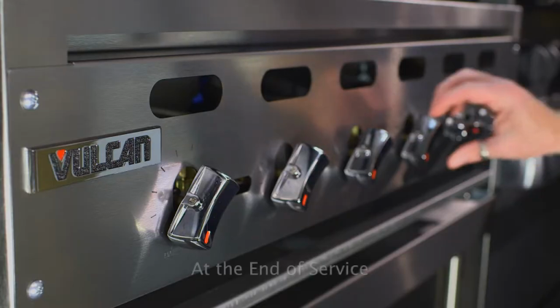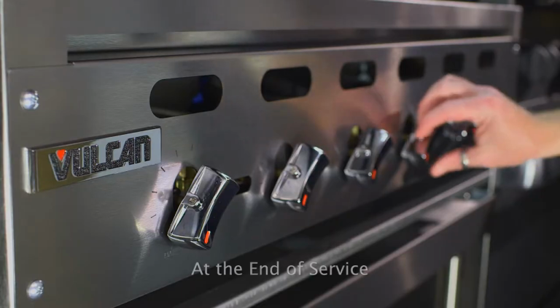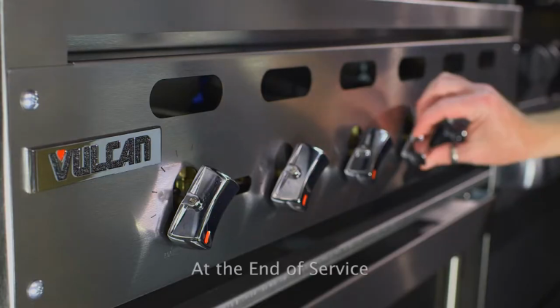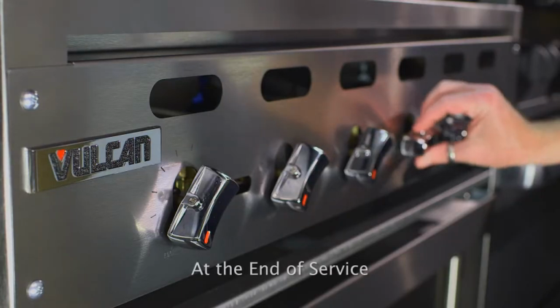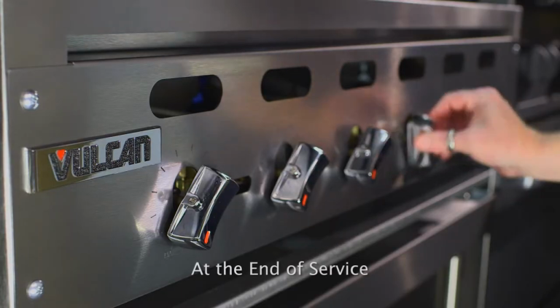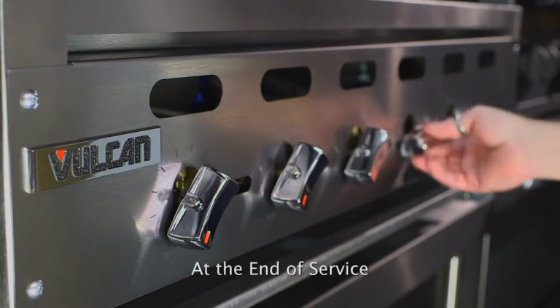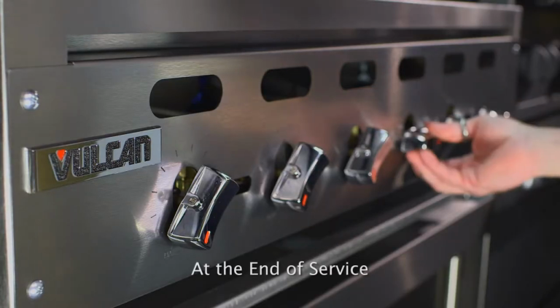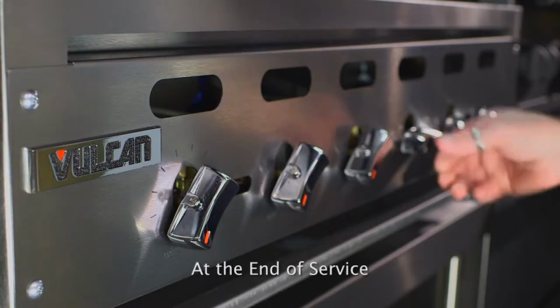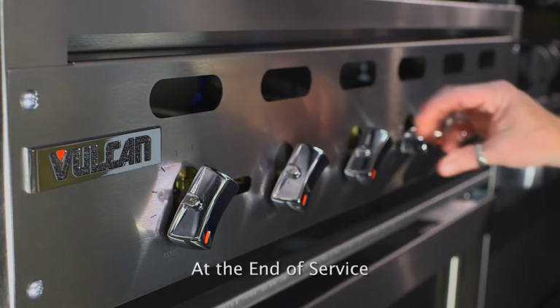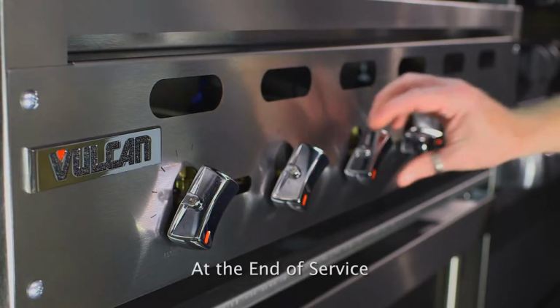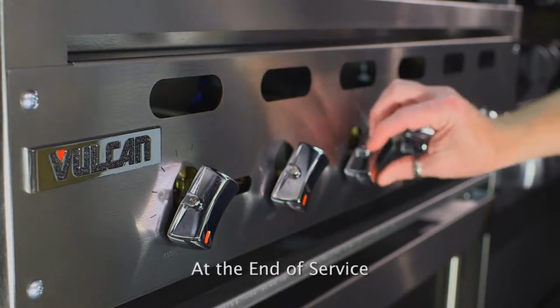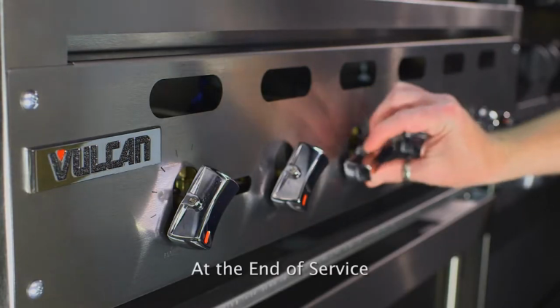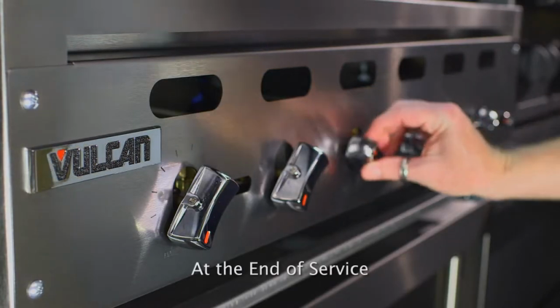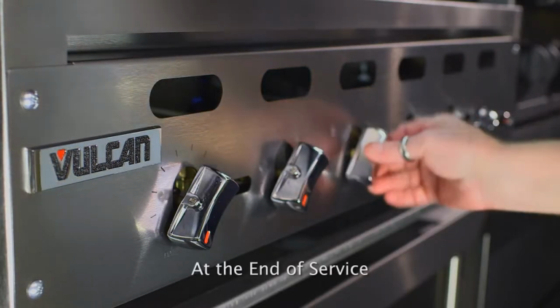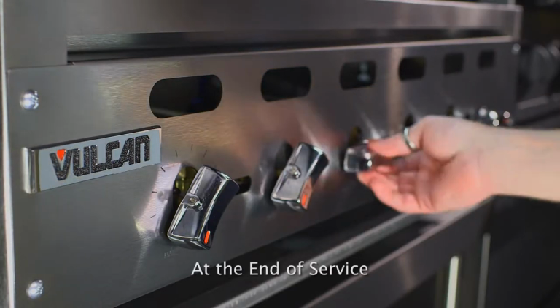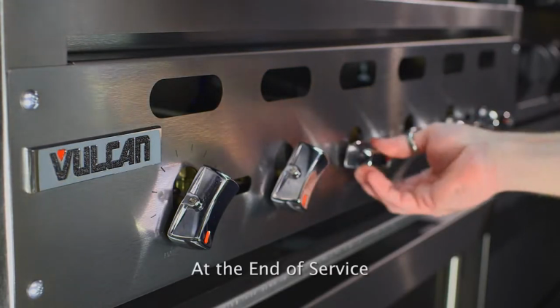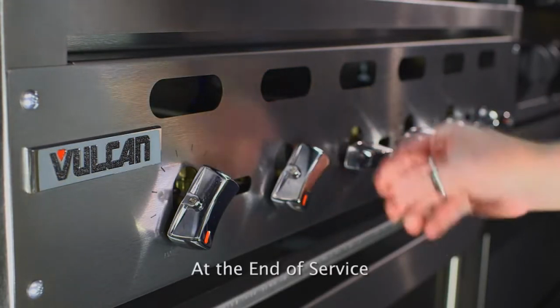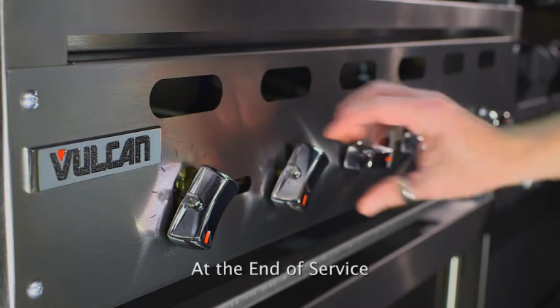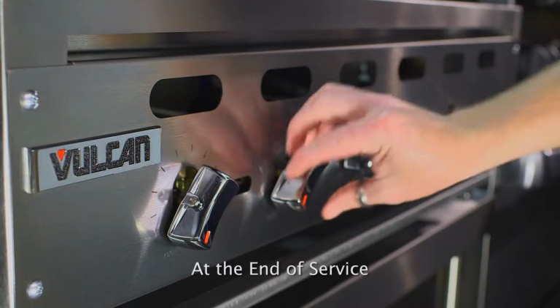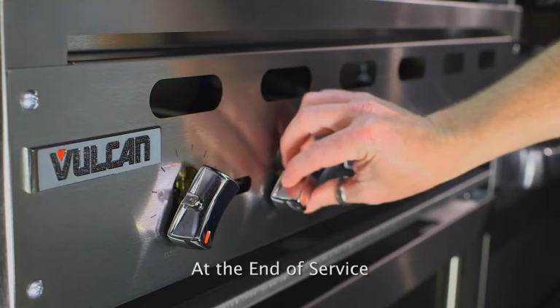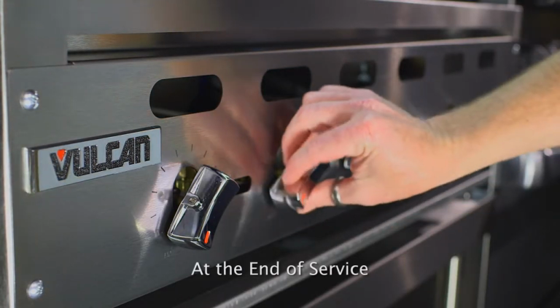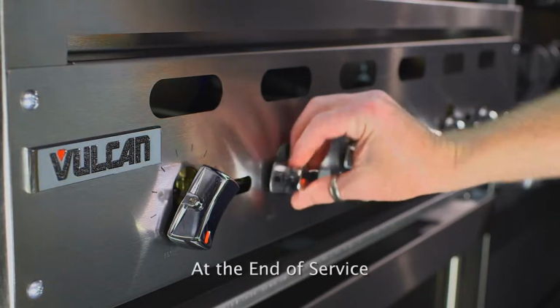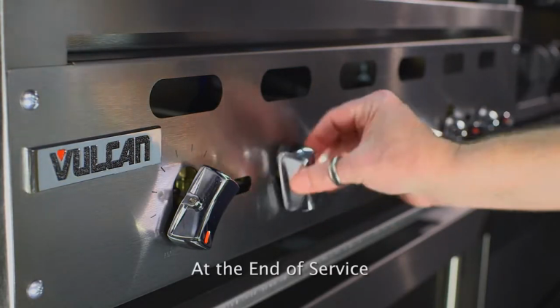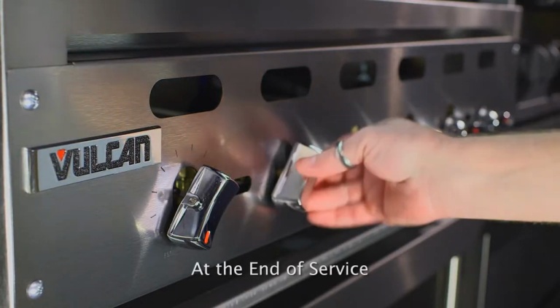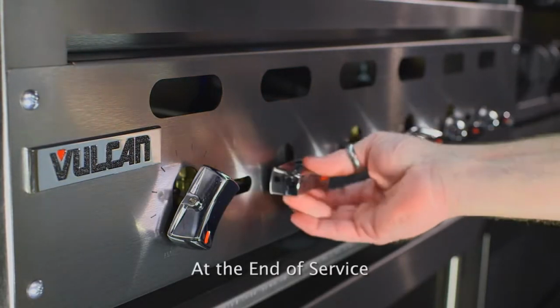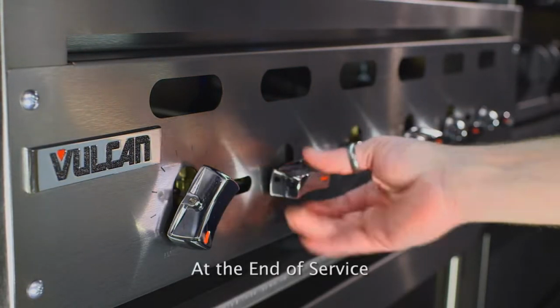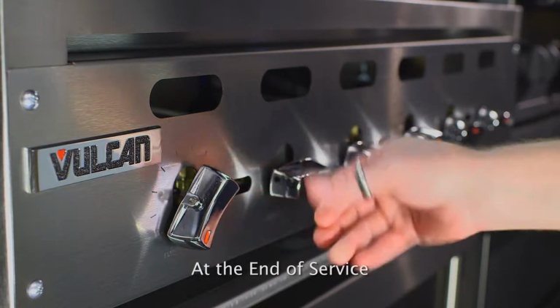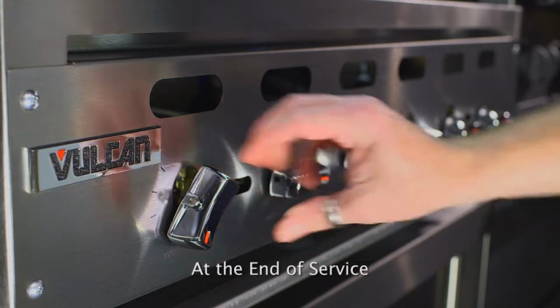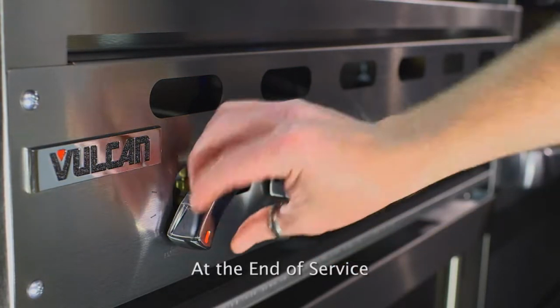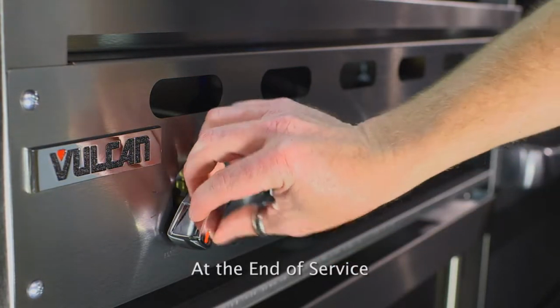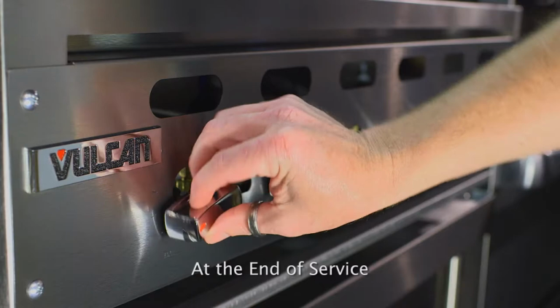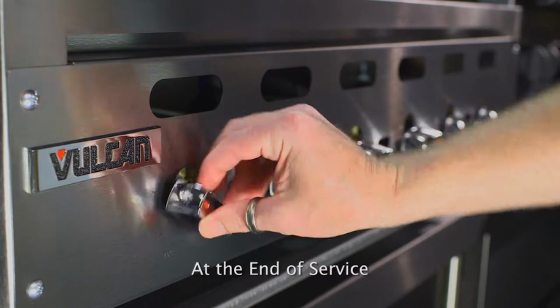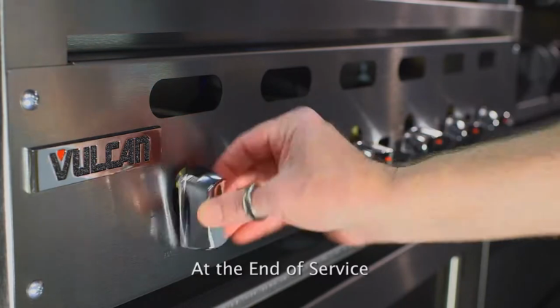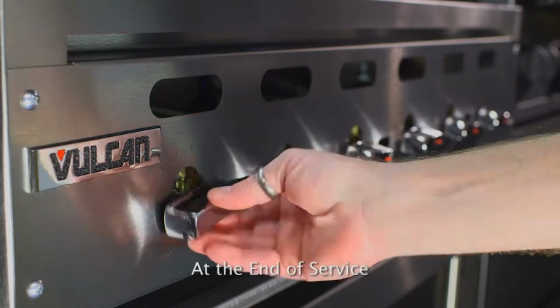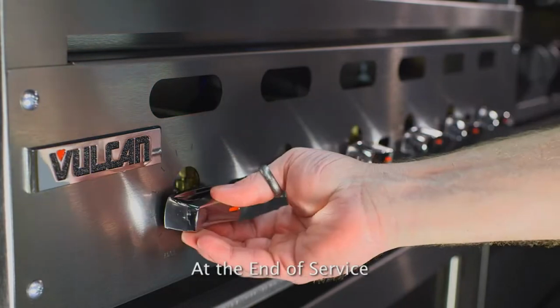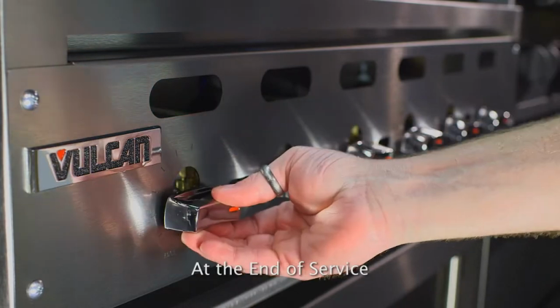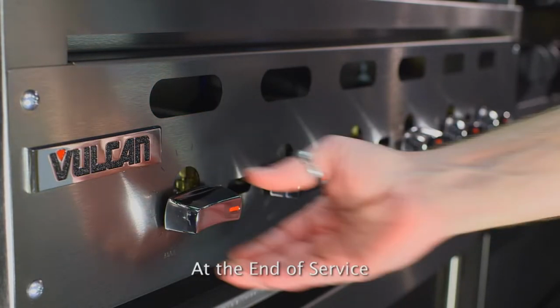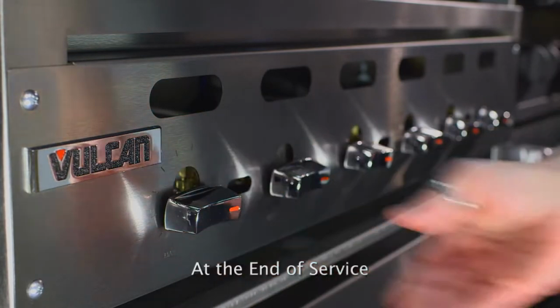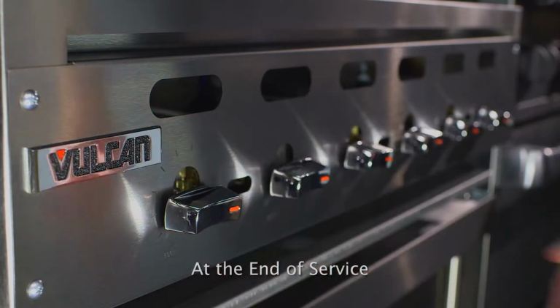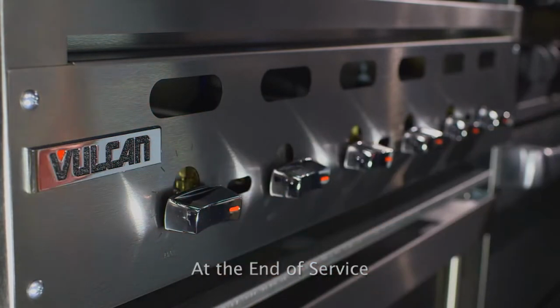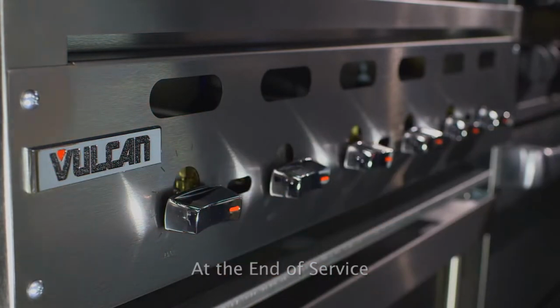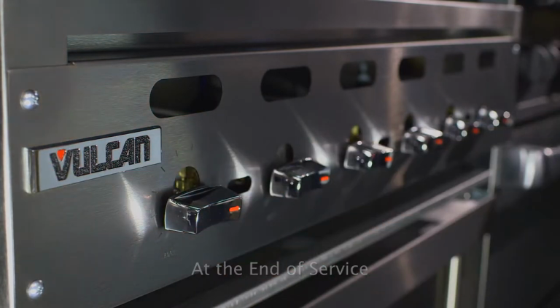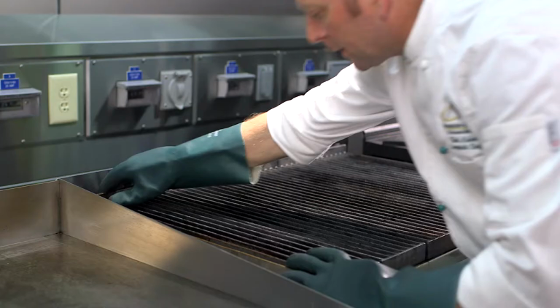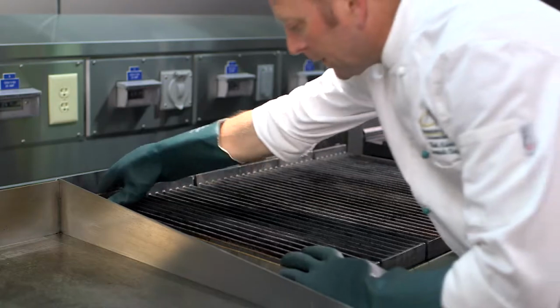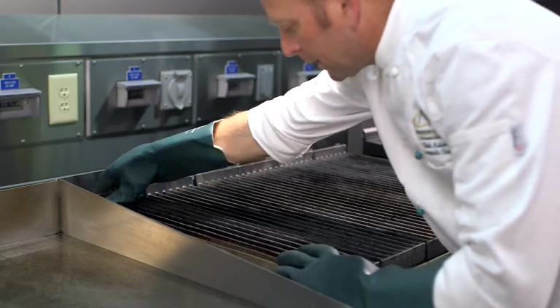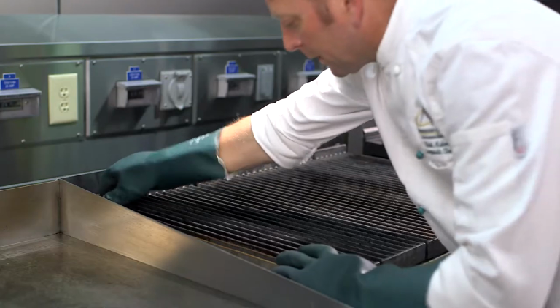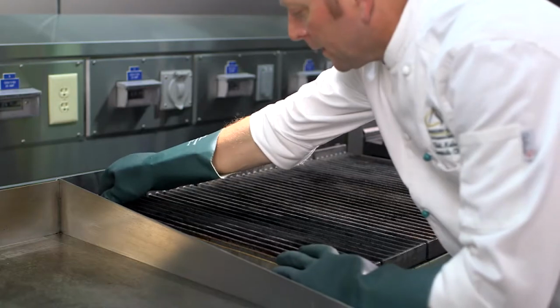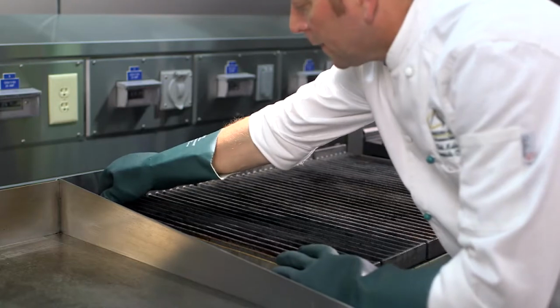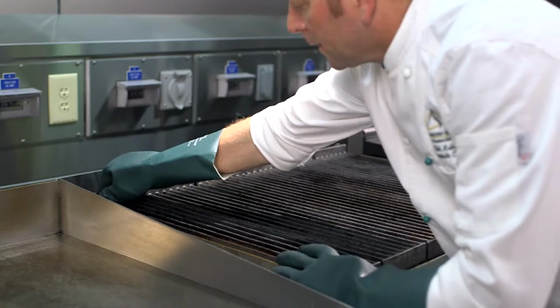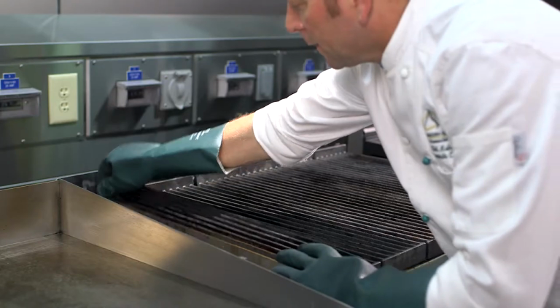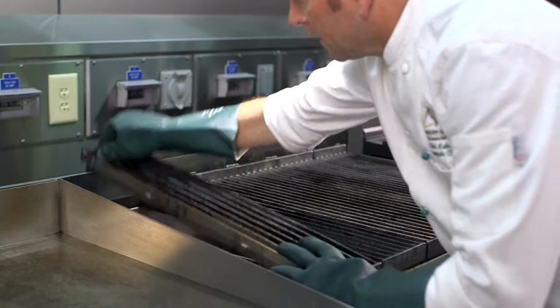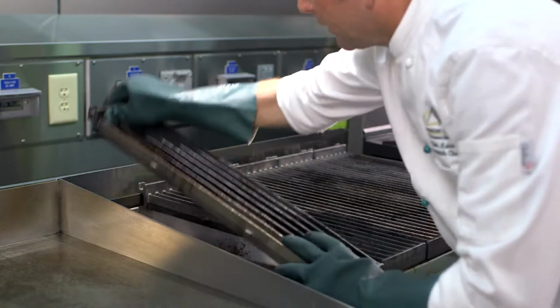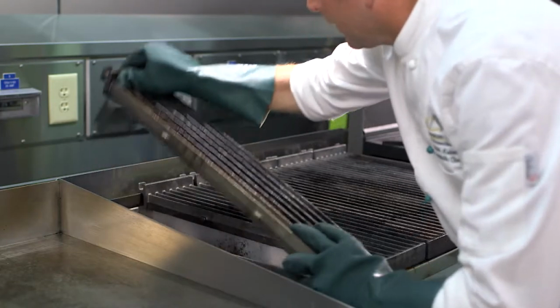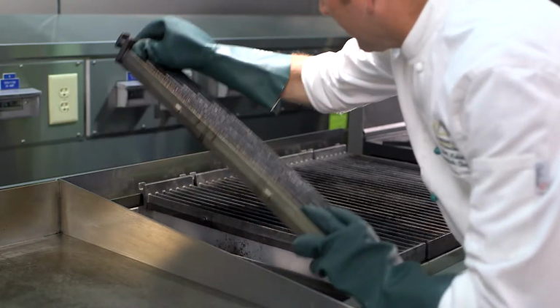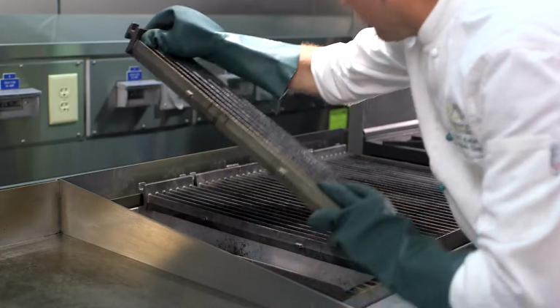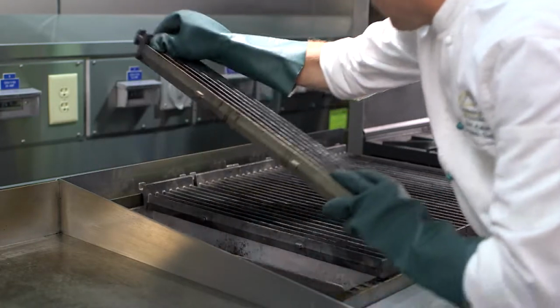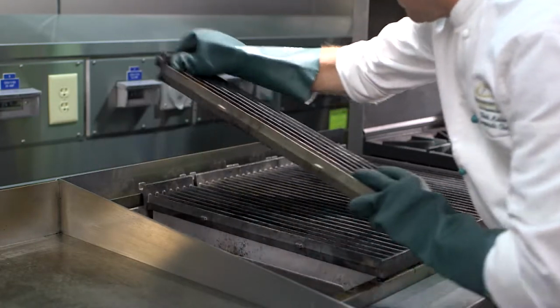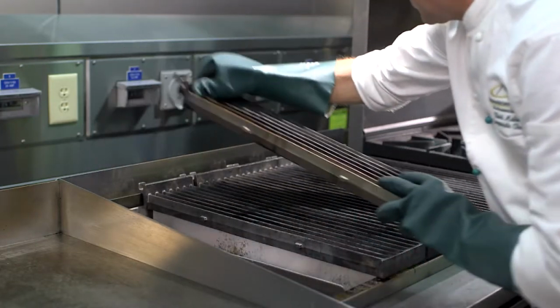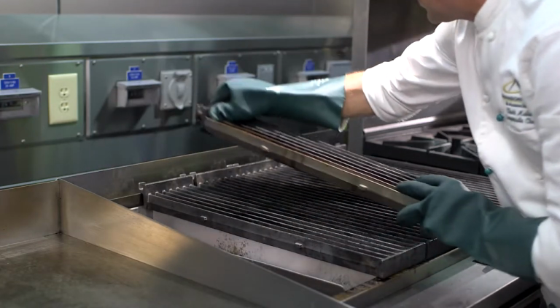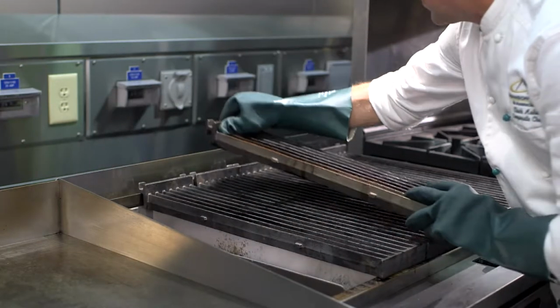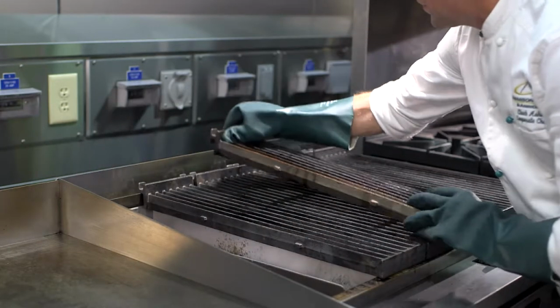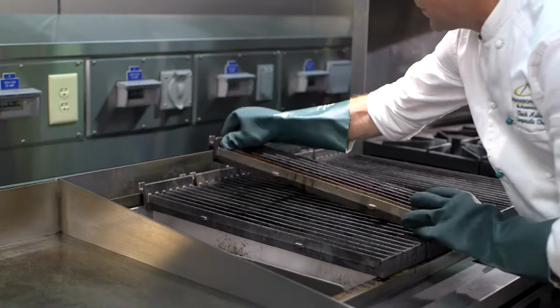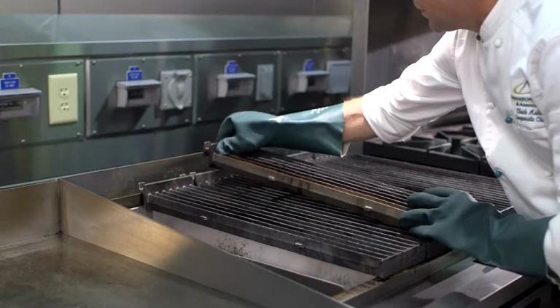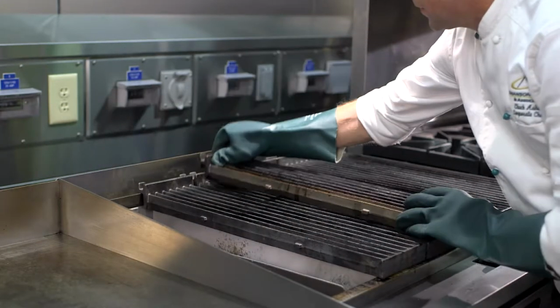To shut off the charboiler at the end of service, turn all burners to the off position. Allow the charboiler to cool down completely.